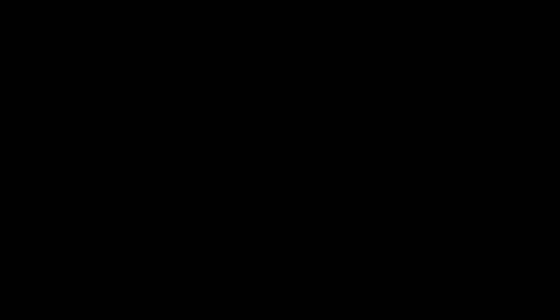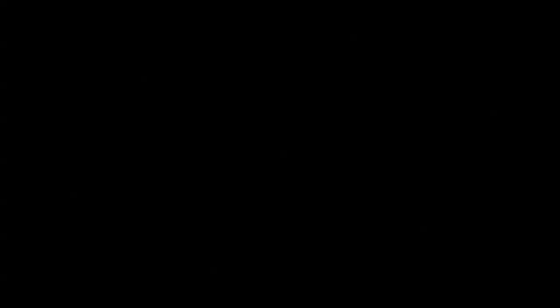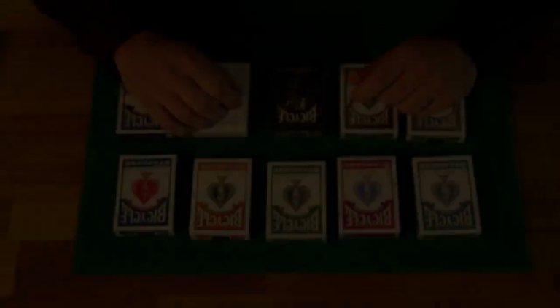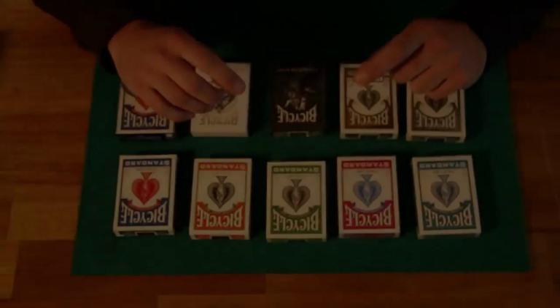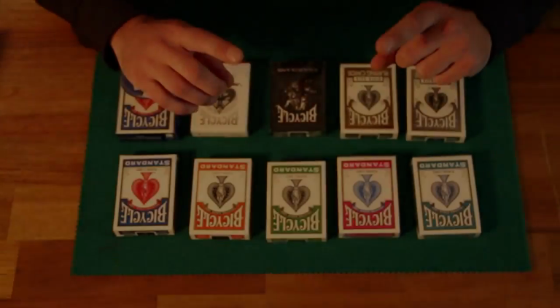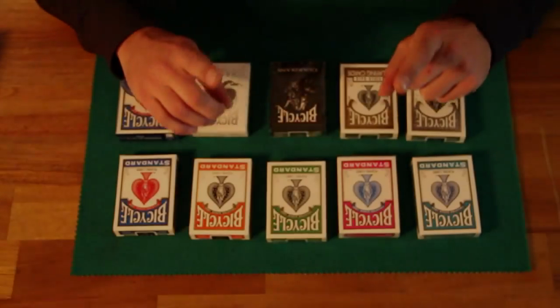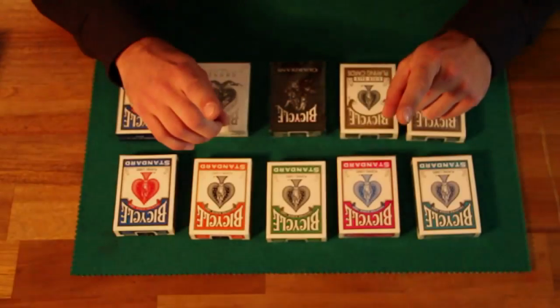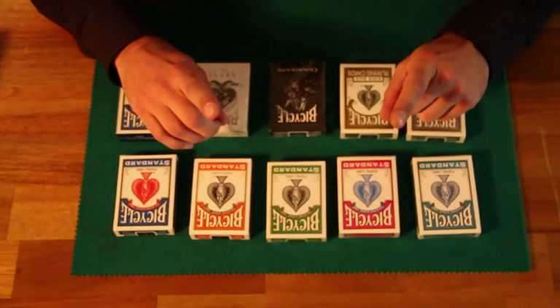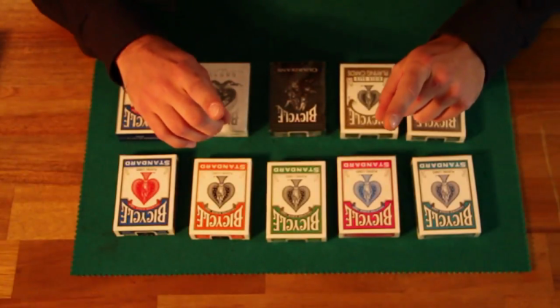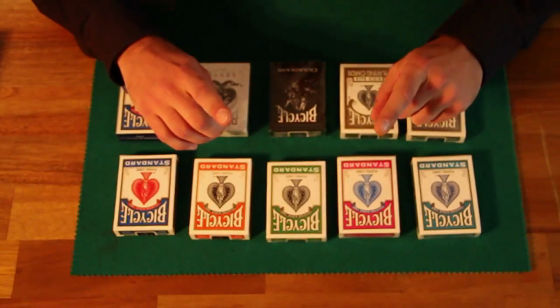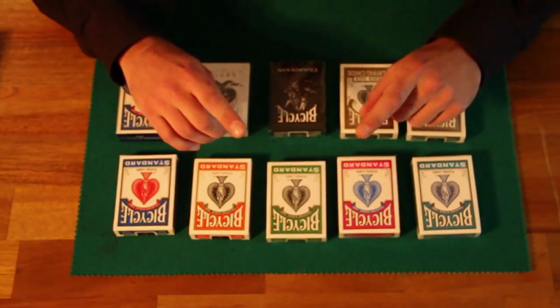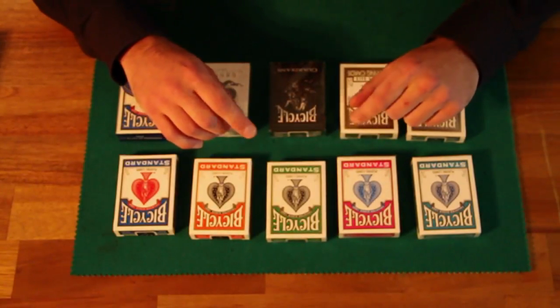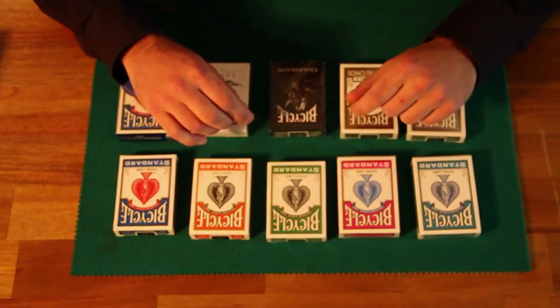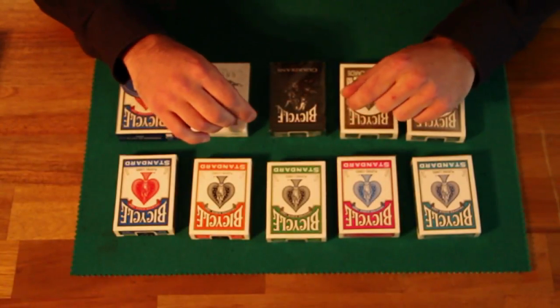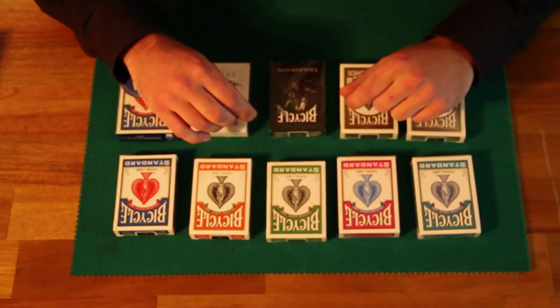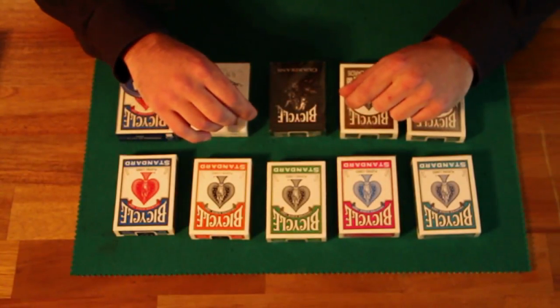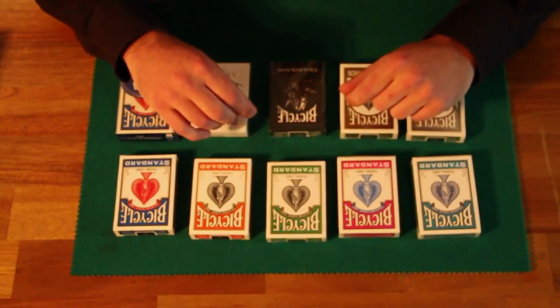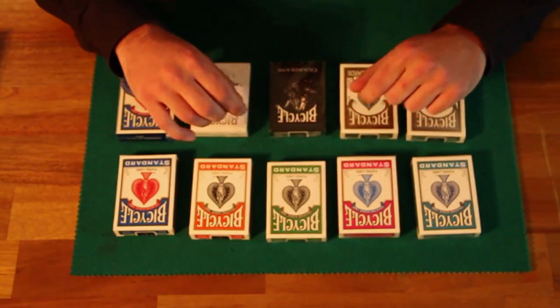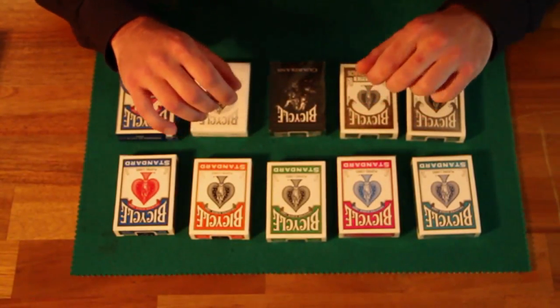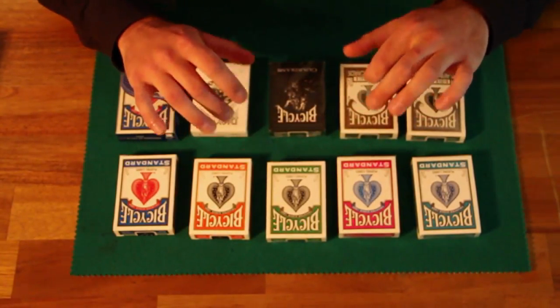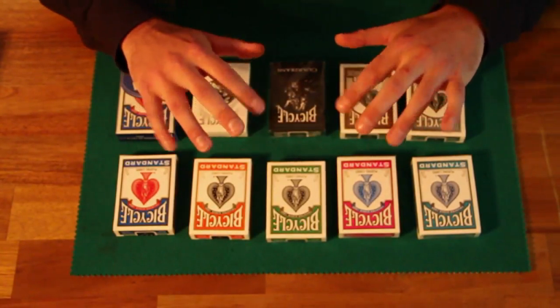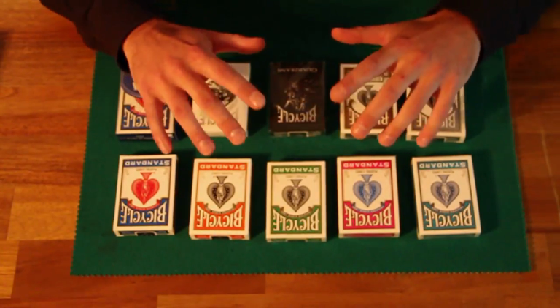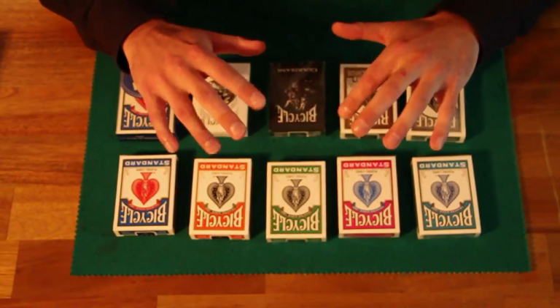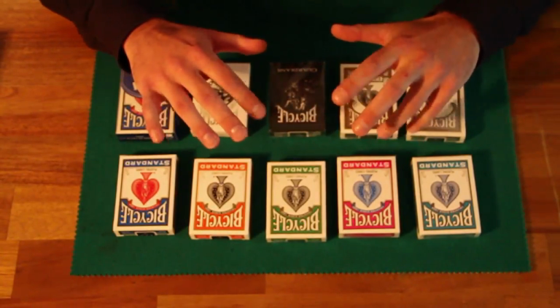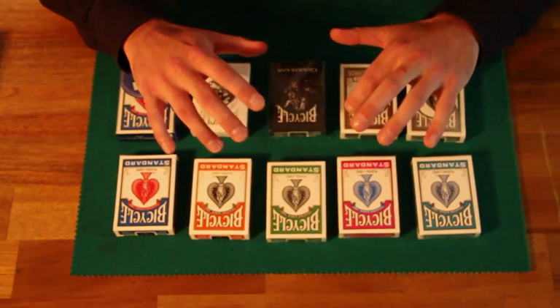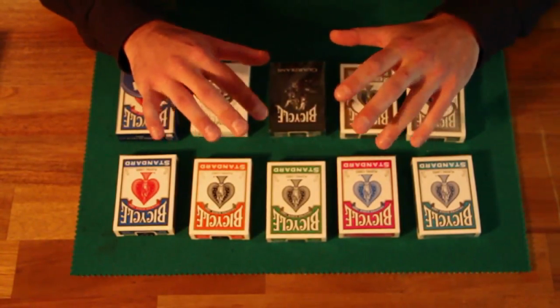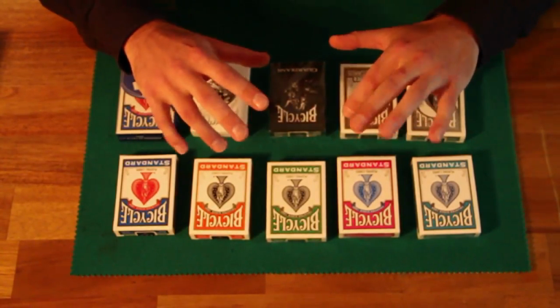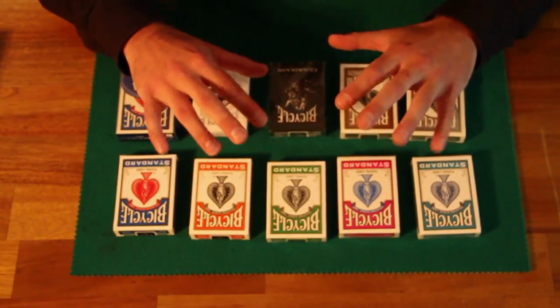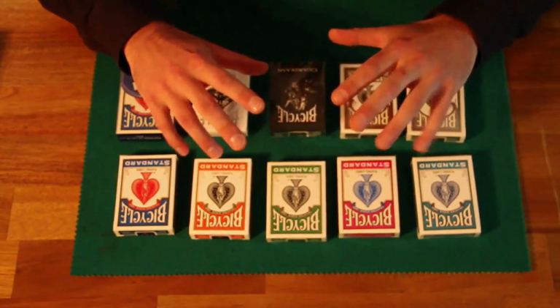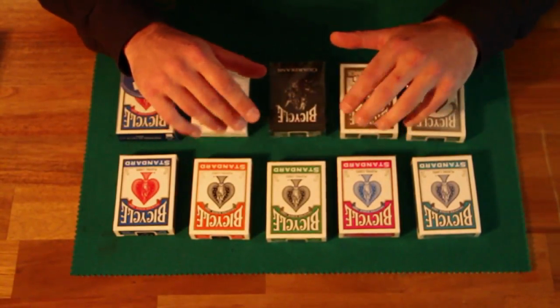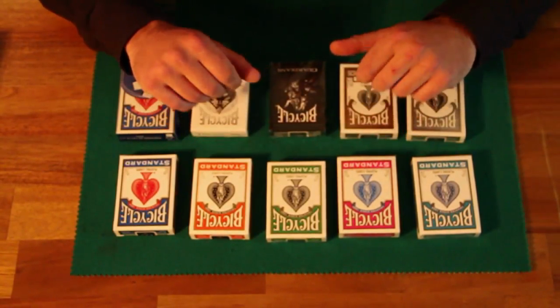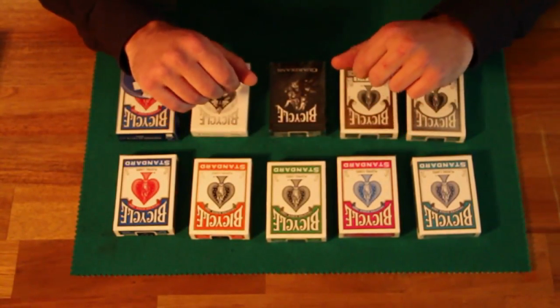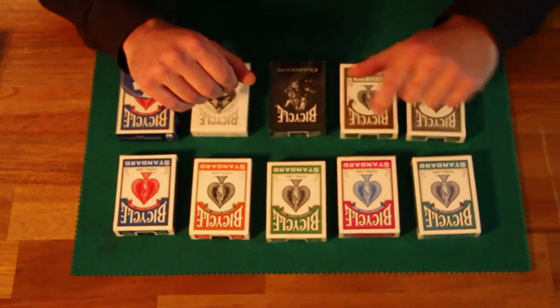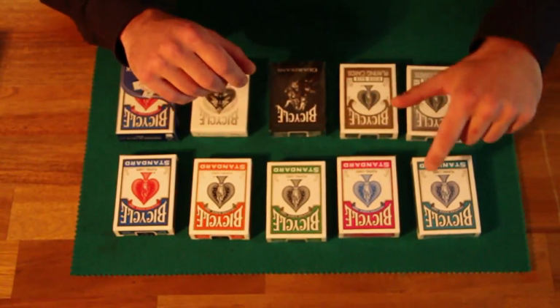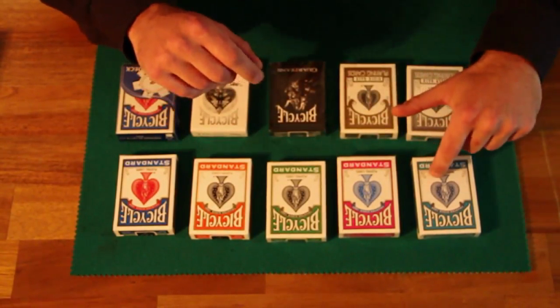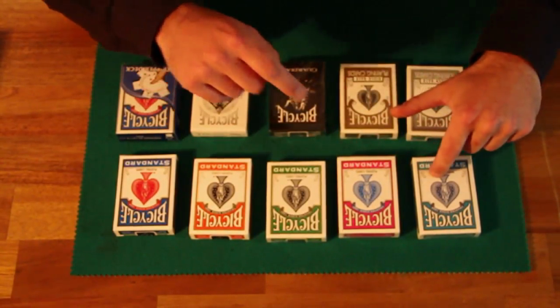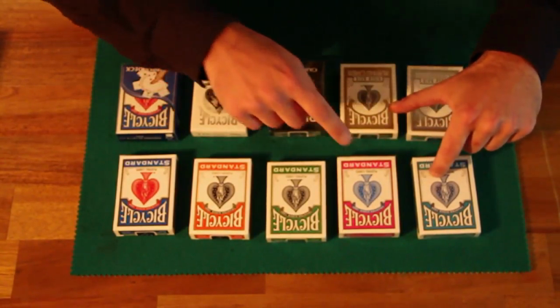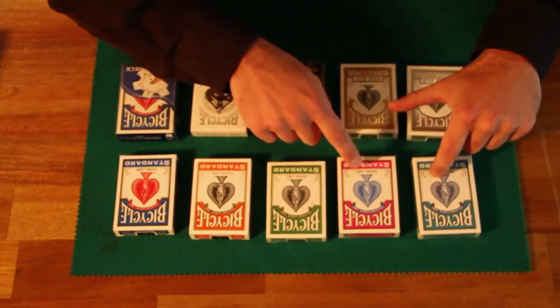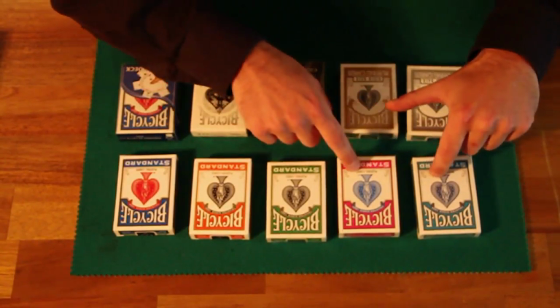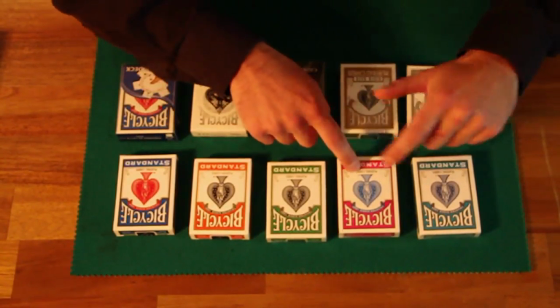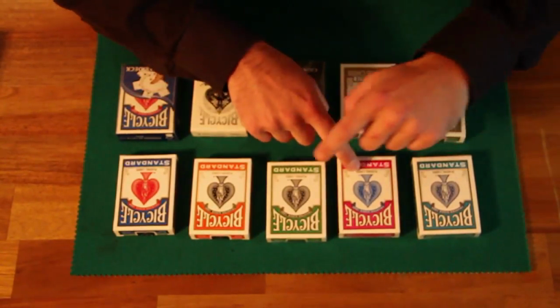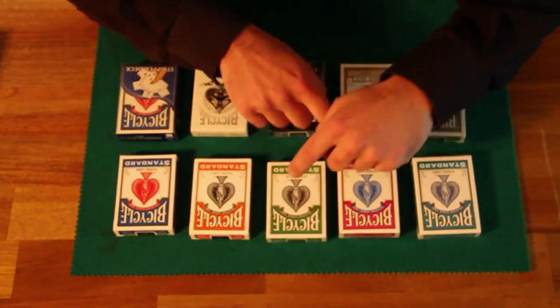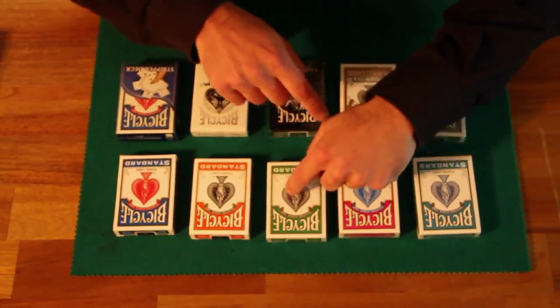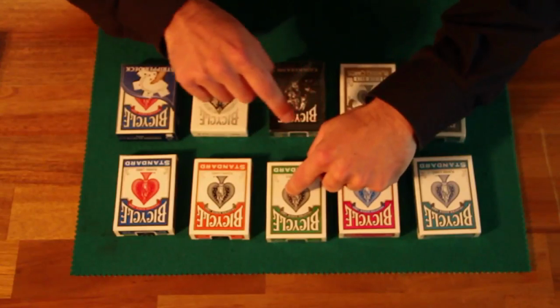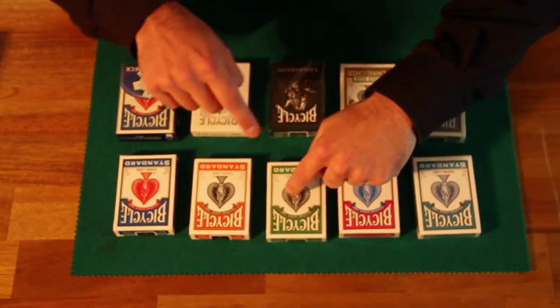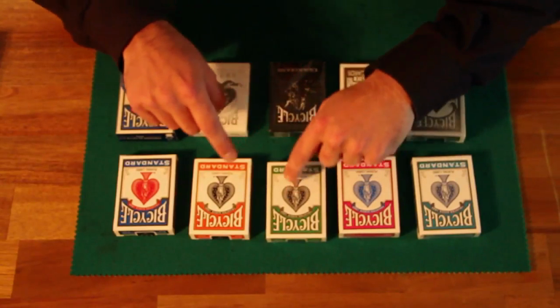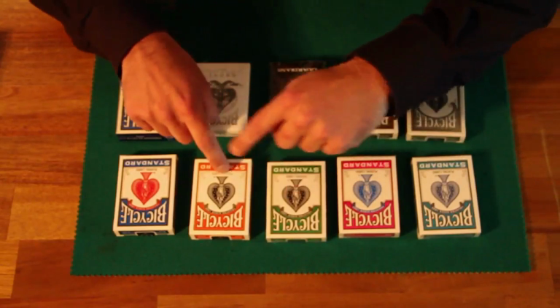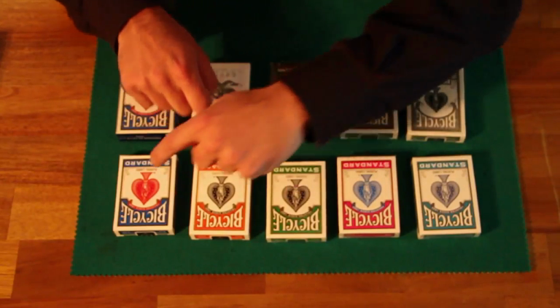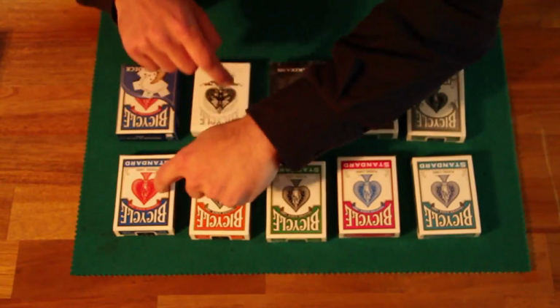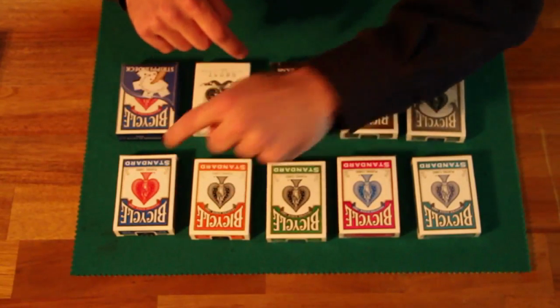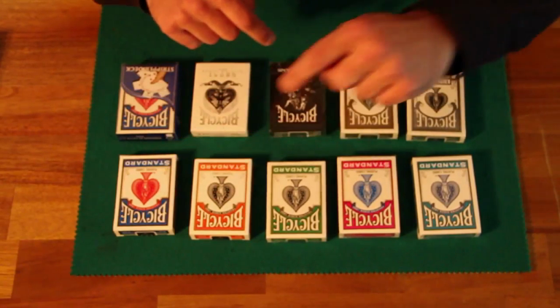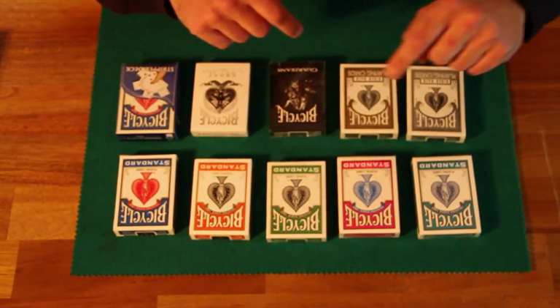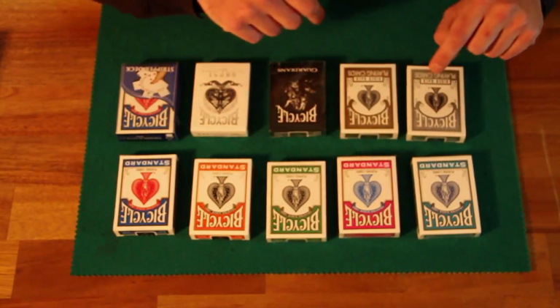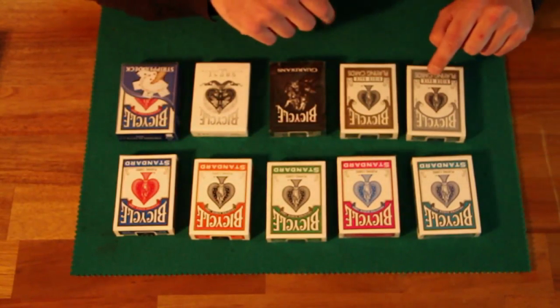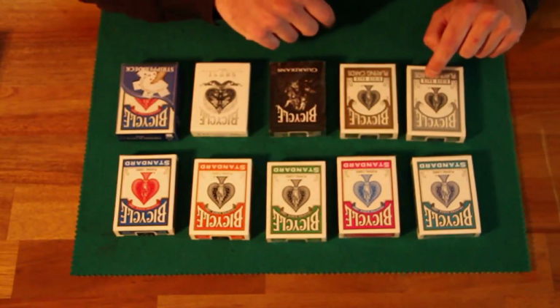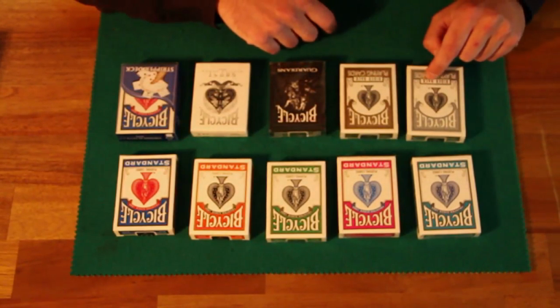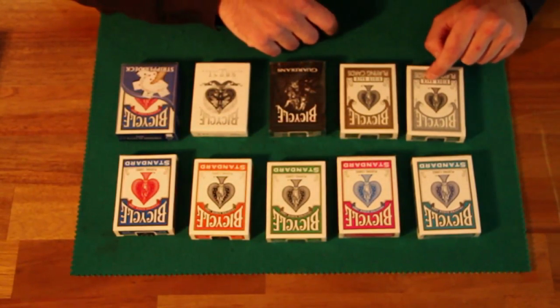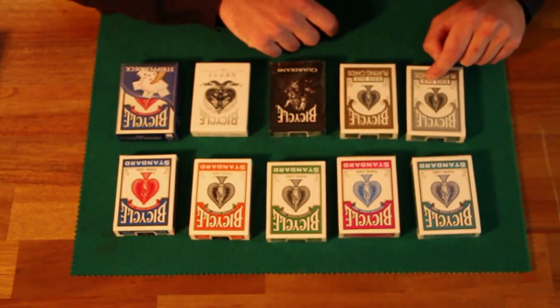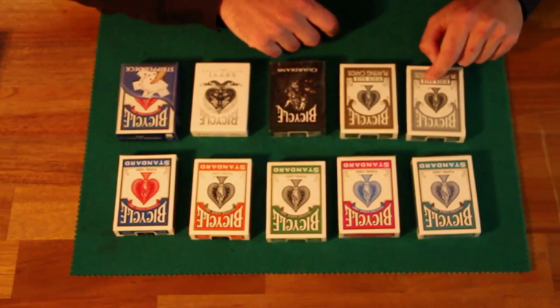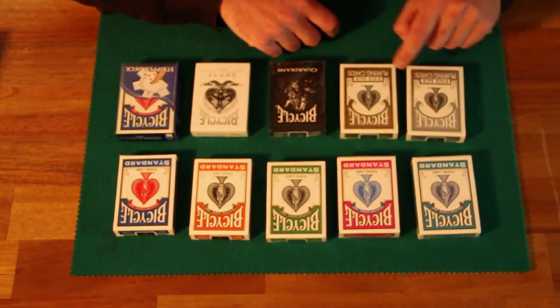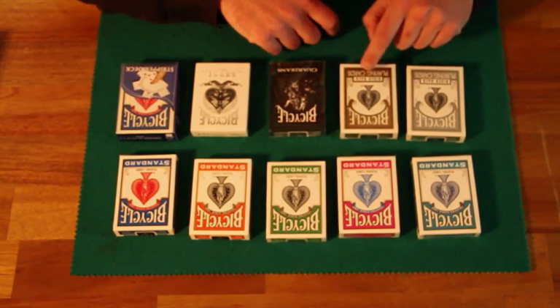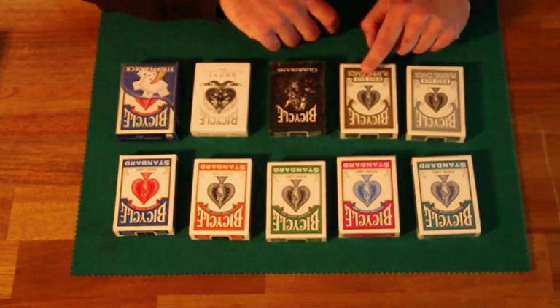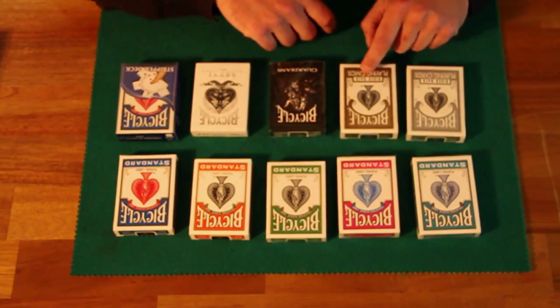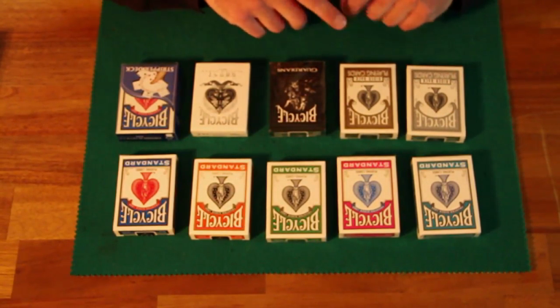Hi there, all you lovers of magical entertainment. Turquoise, pink, green, orange, blue, silver and gold.